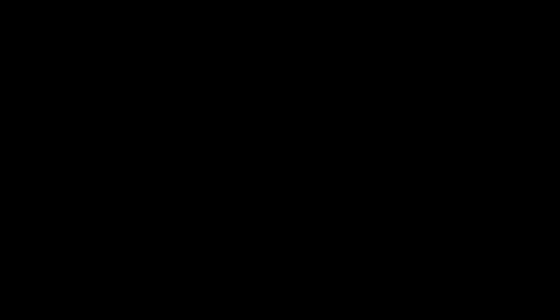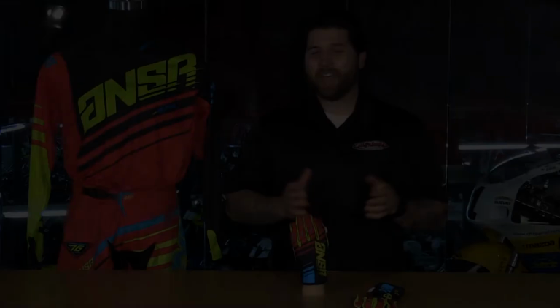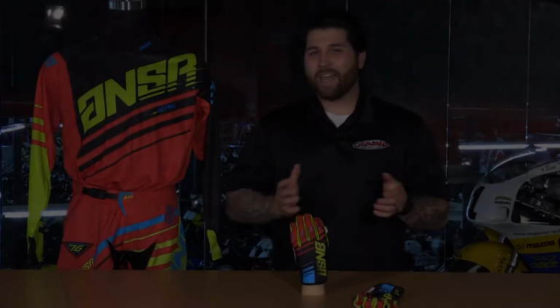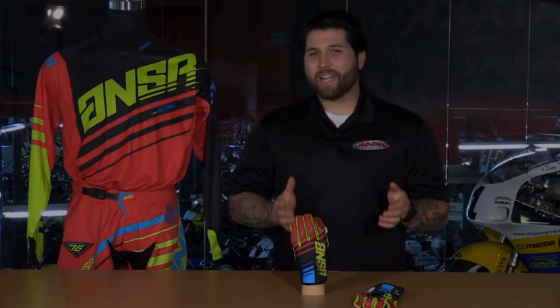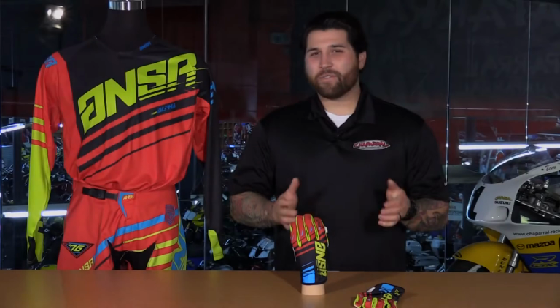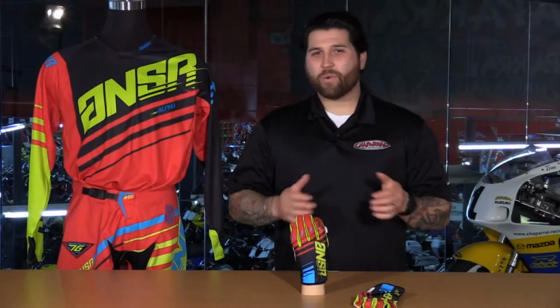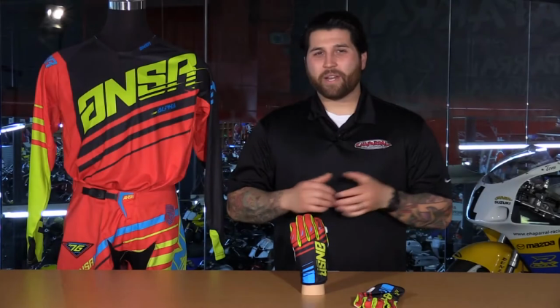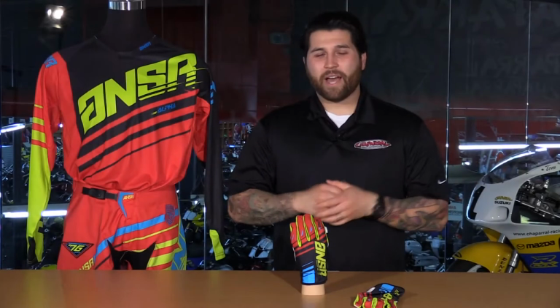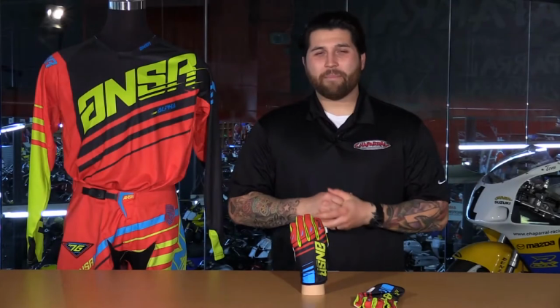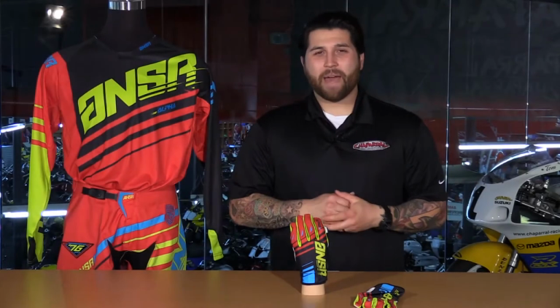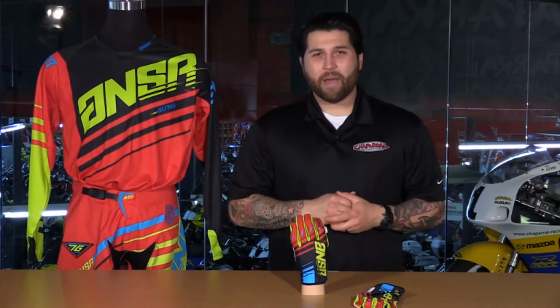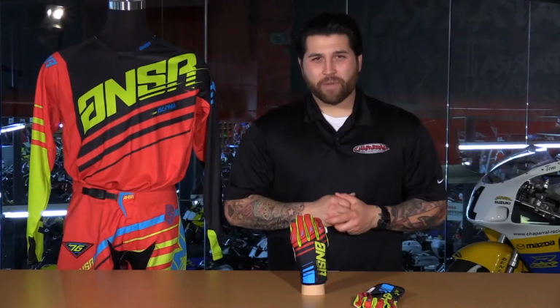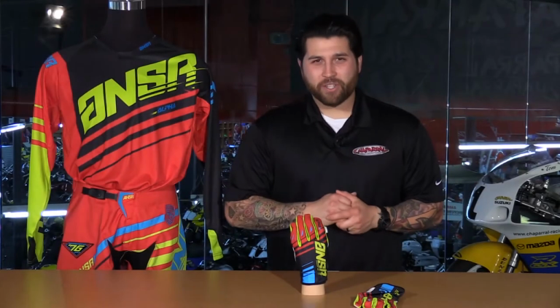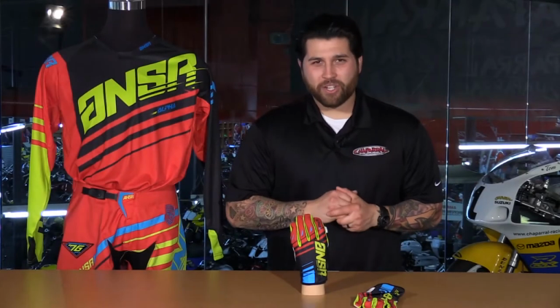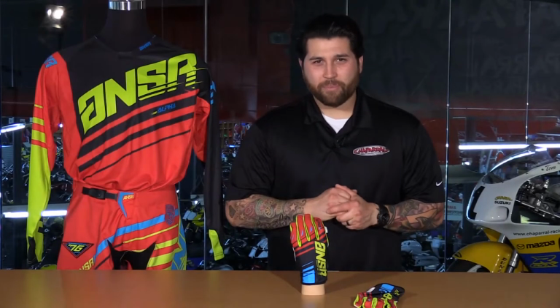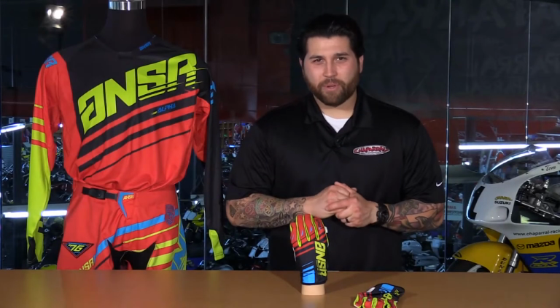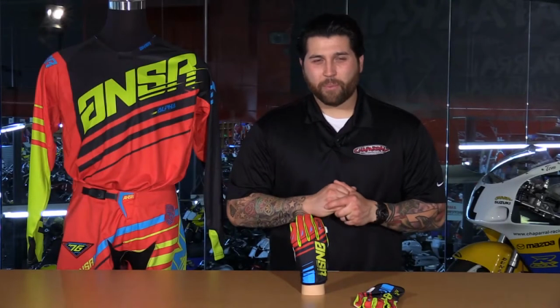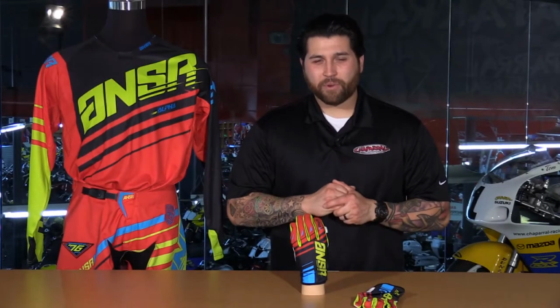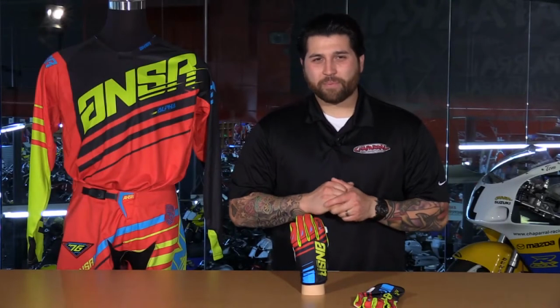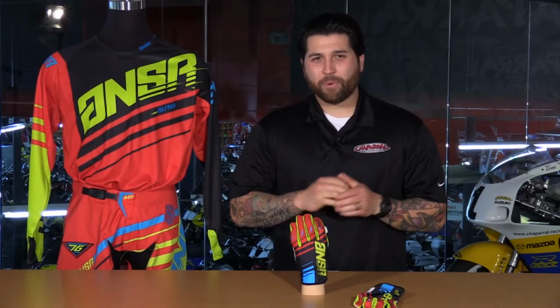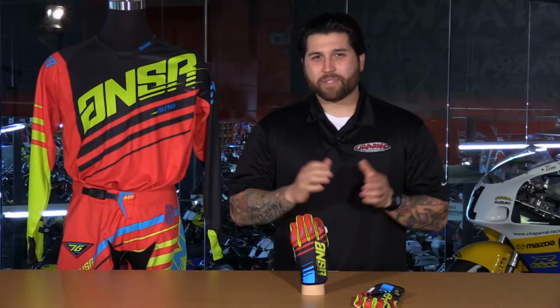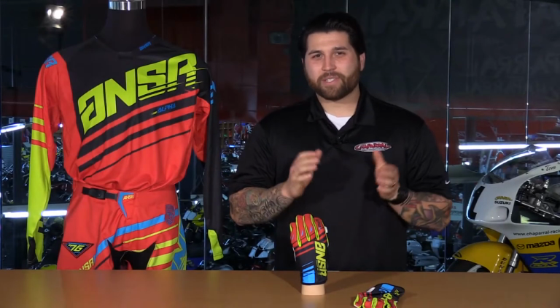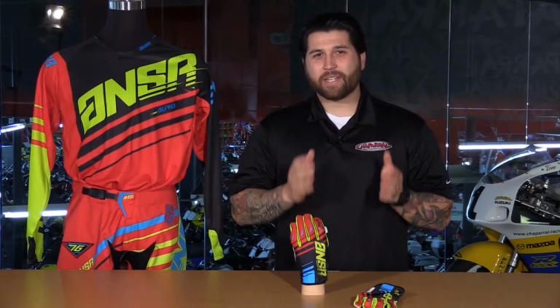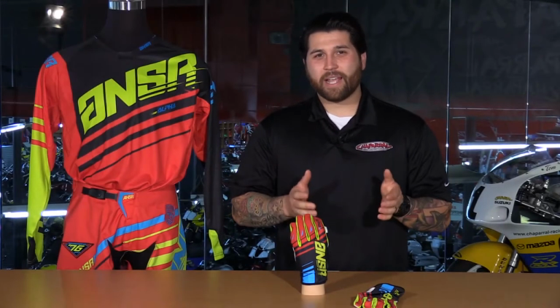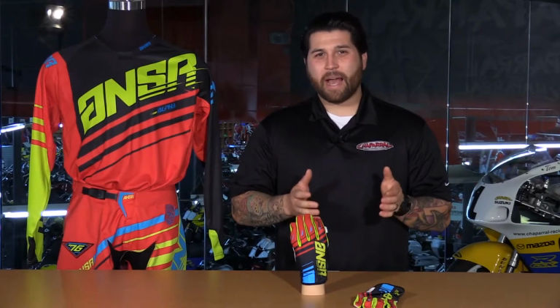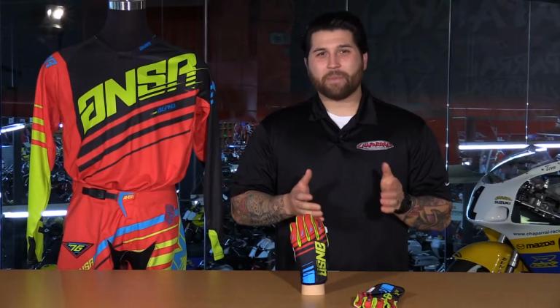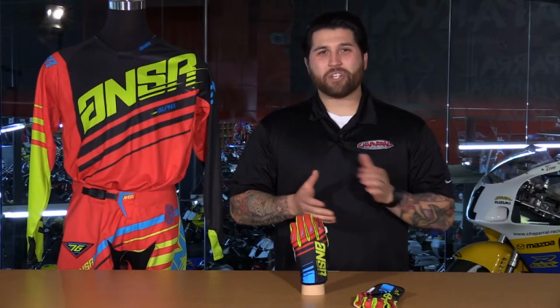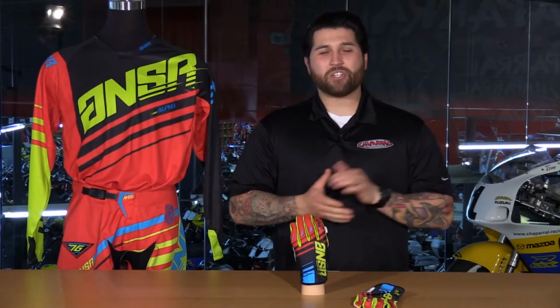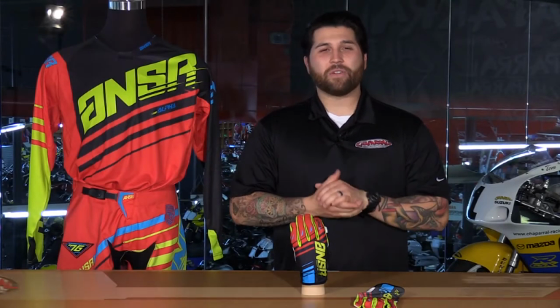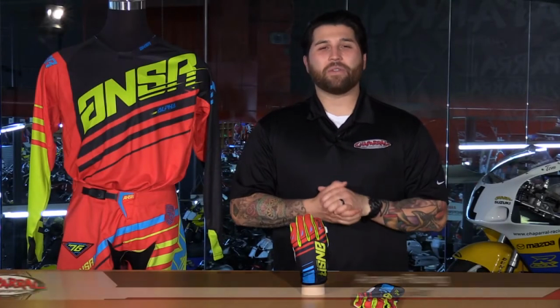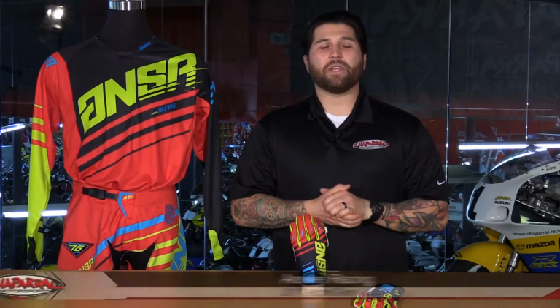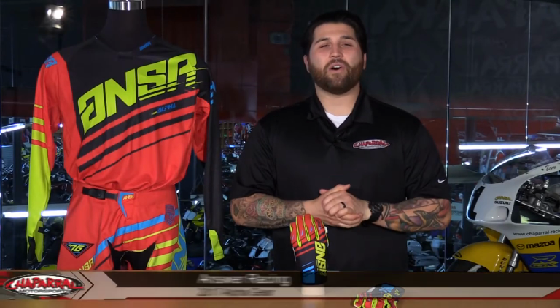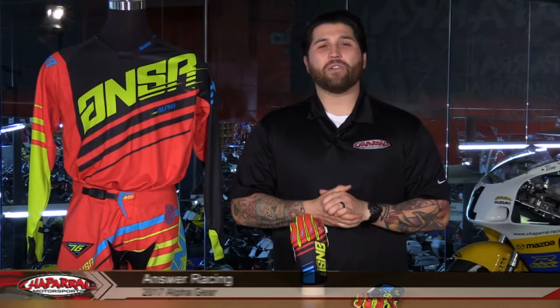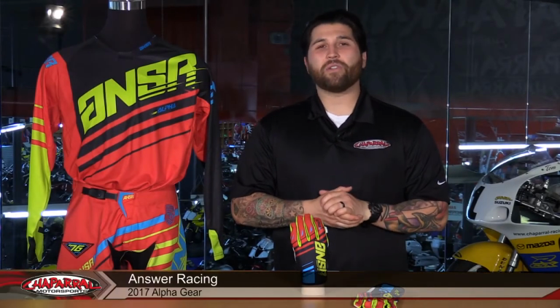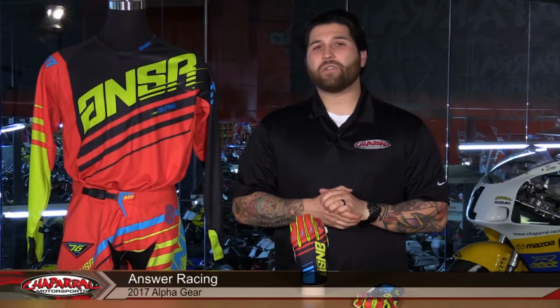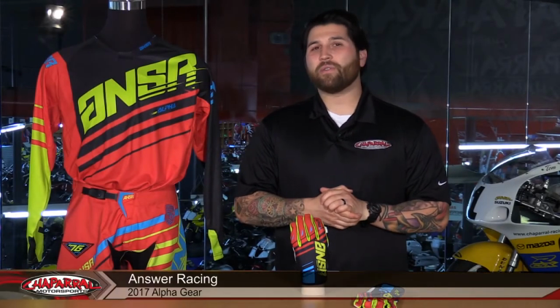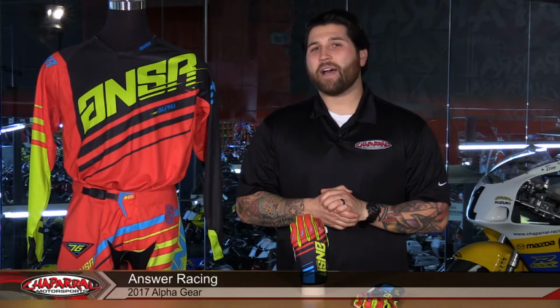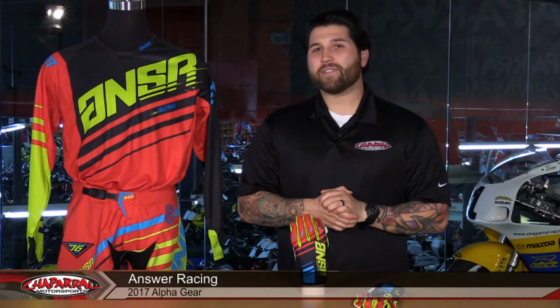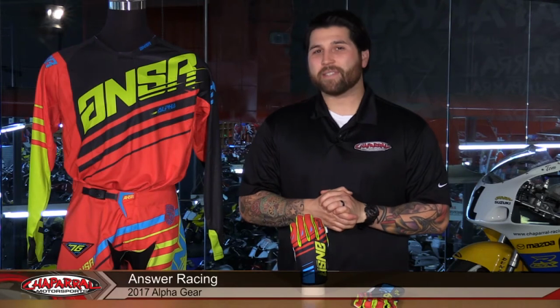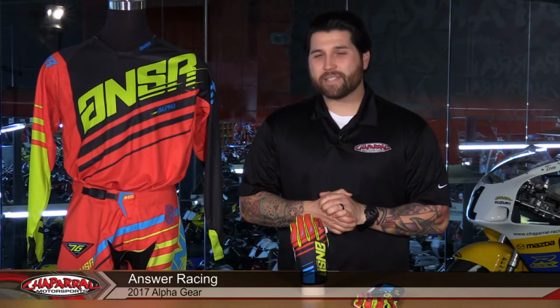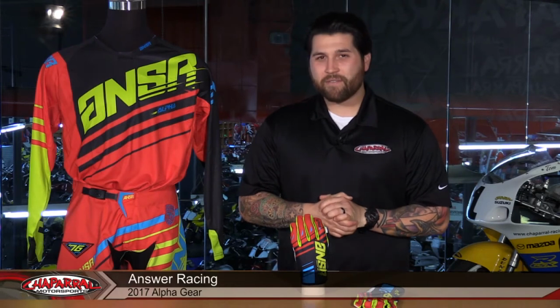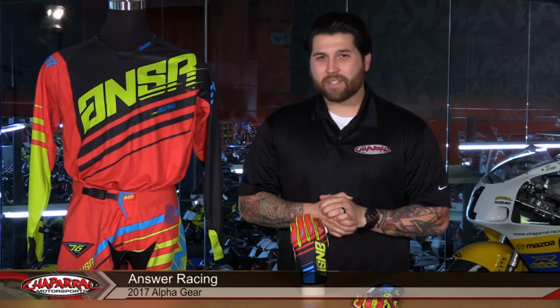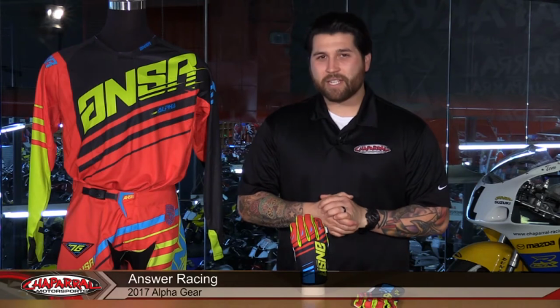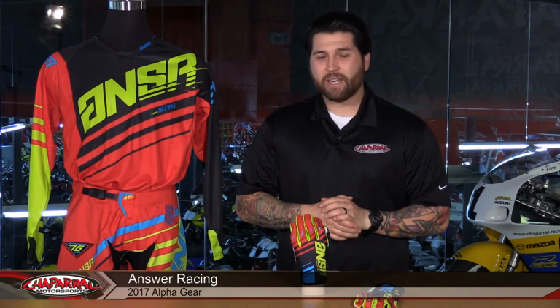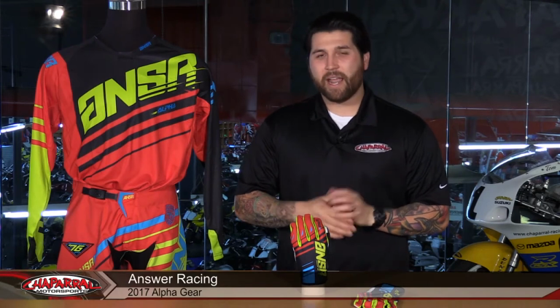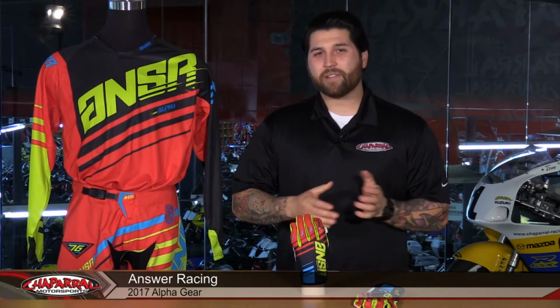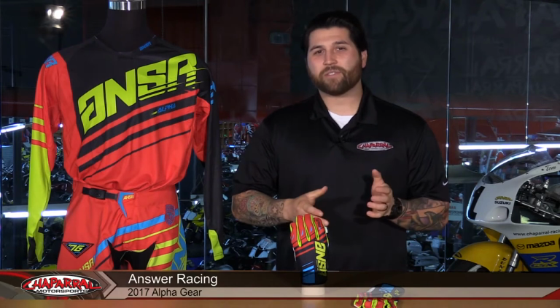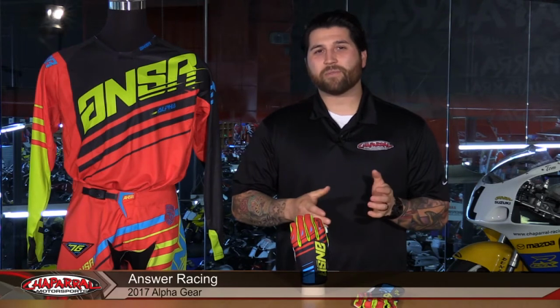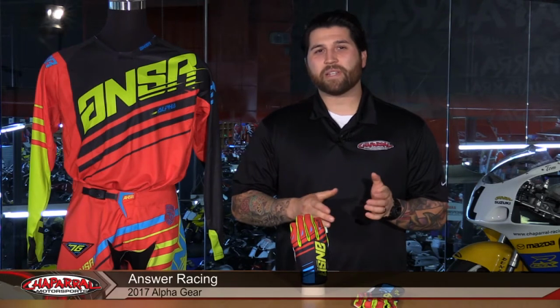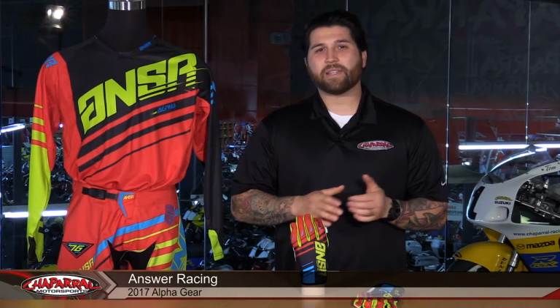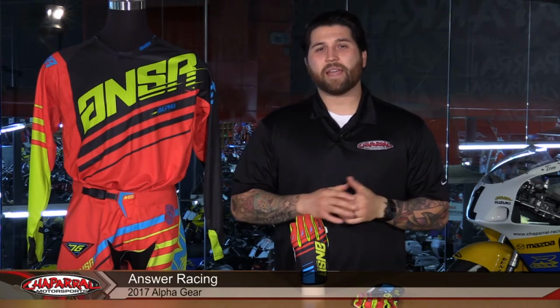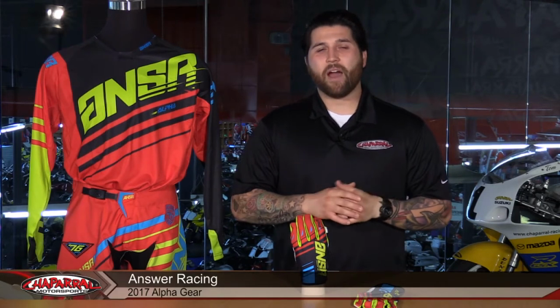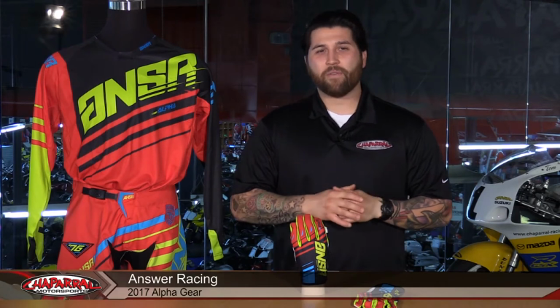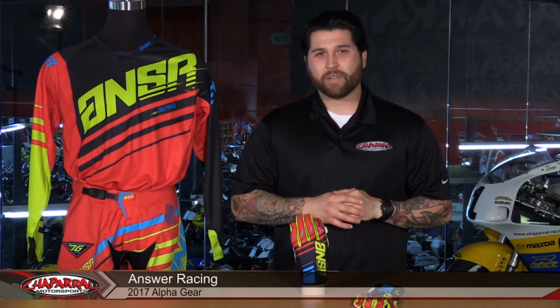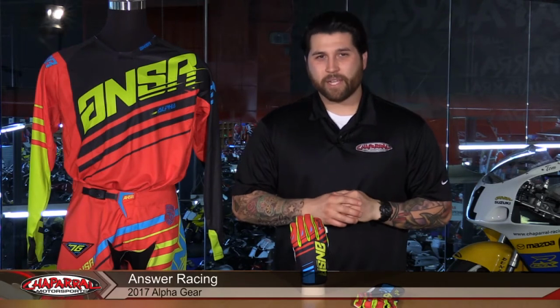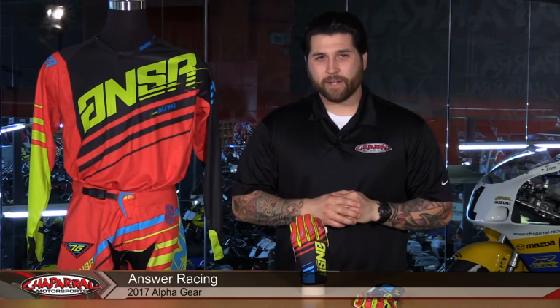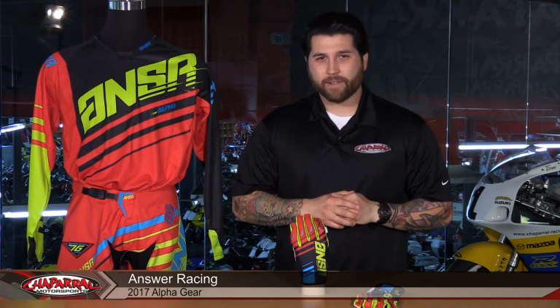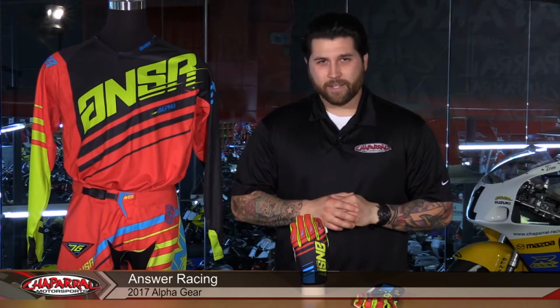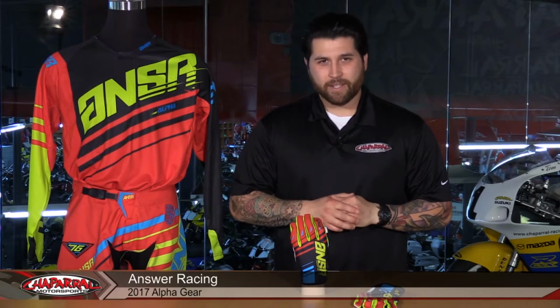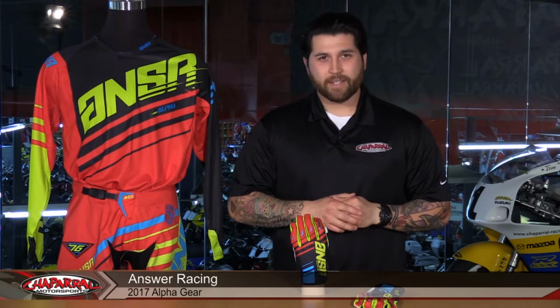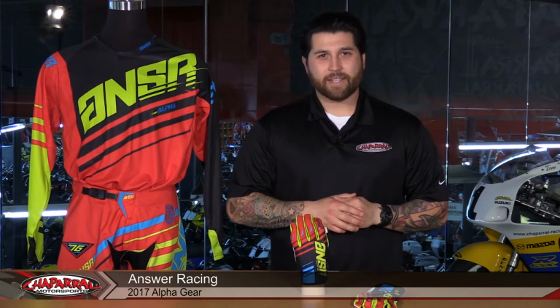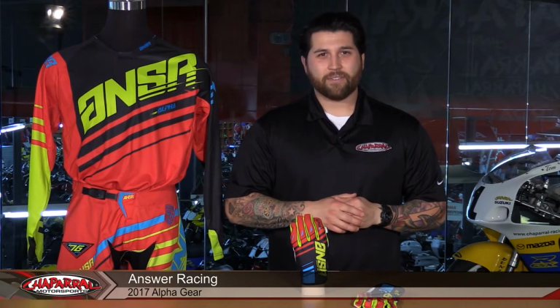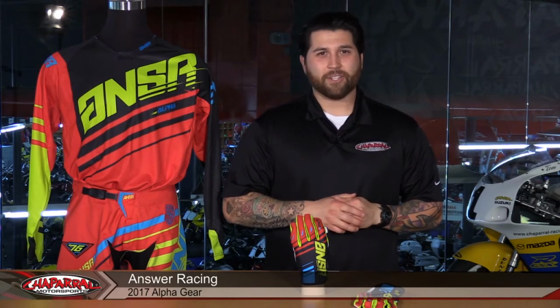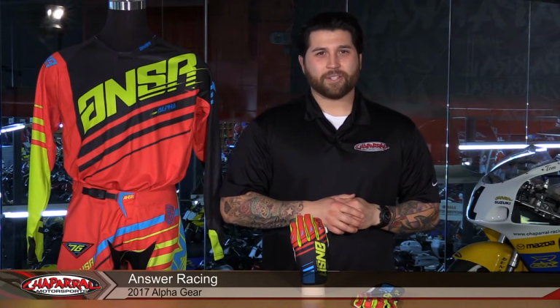Hey everyone, I'm Matt with Chaparral Motorsports. Today I'm going to show you the all-new 2017 Answer Racing Alpha gear. Let's have a look.